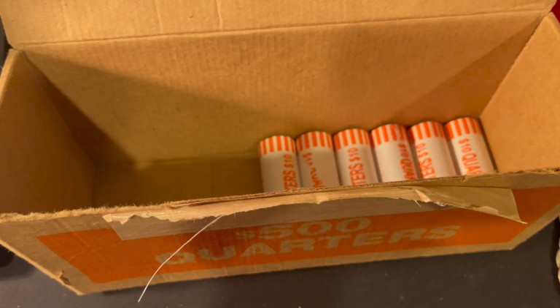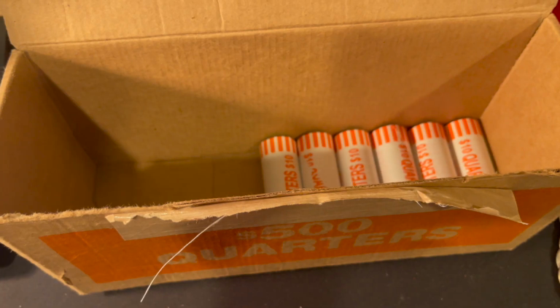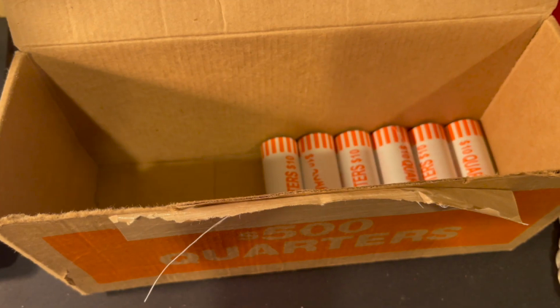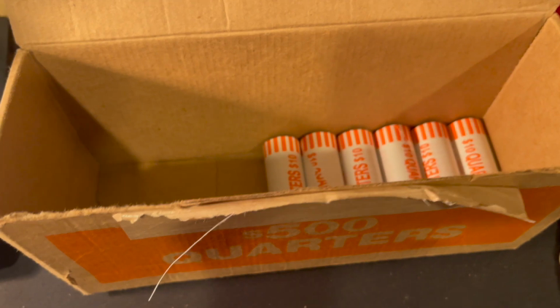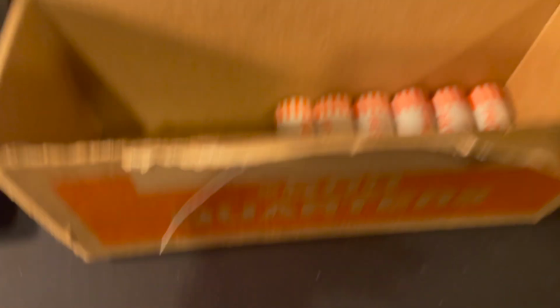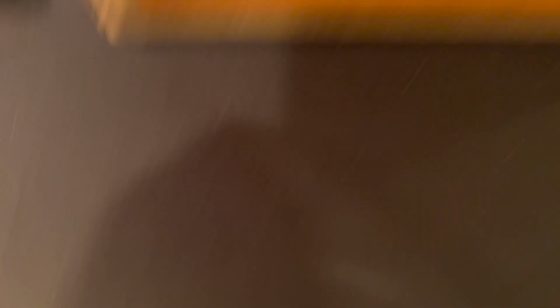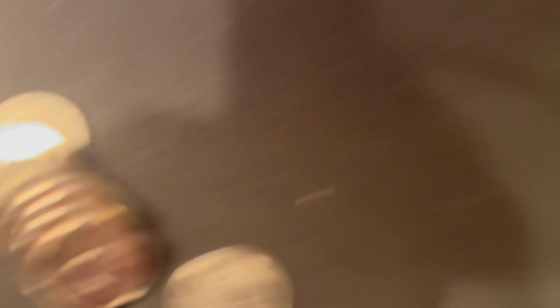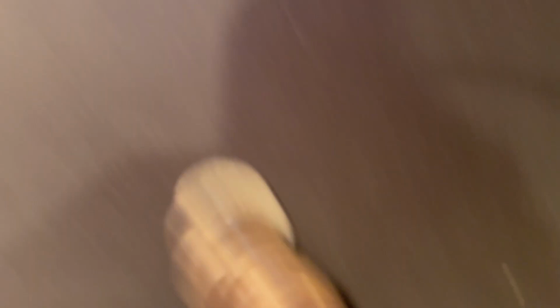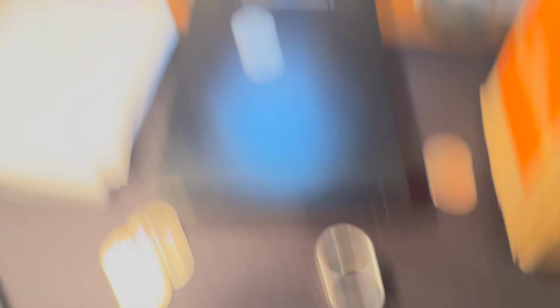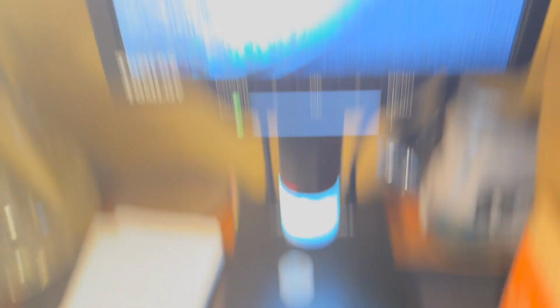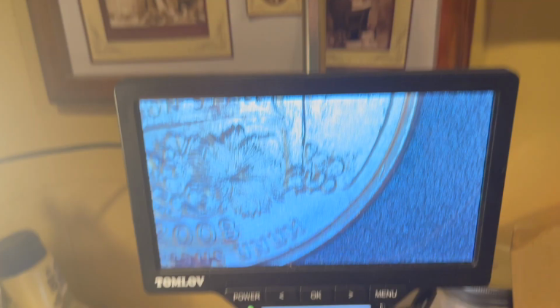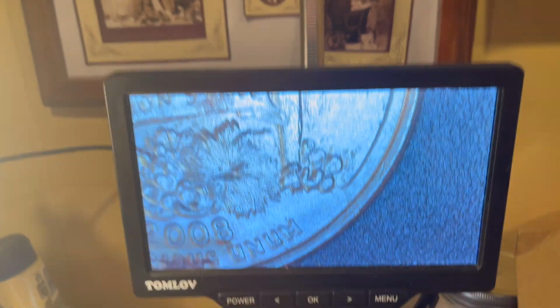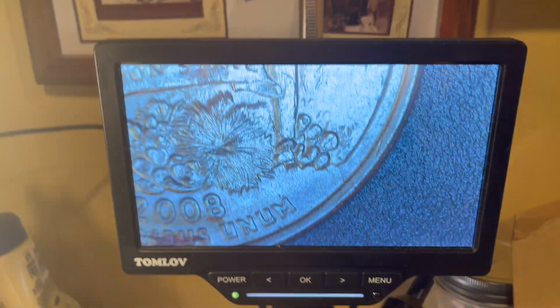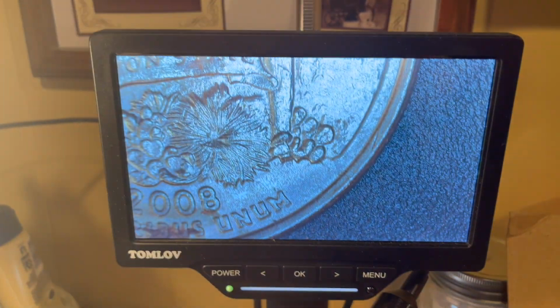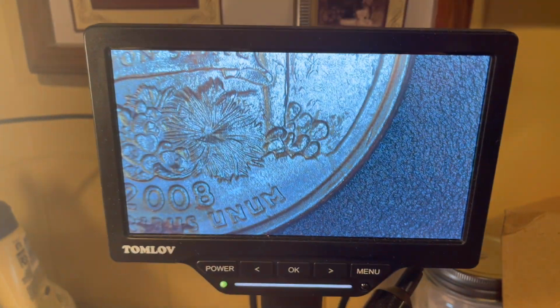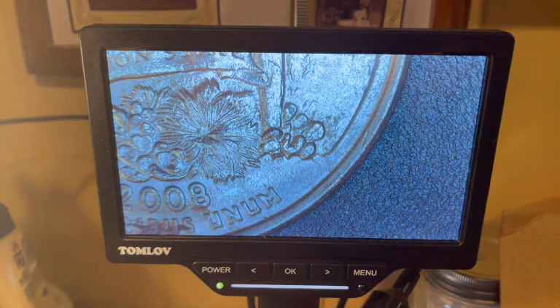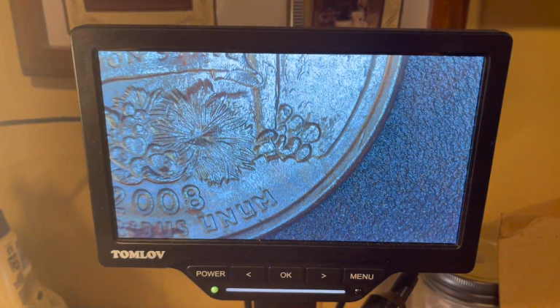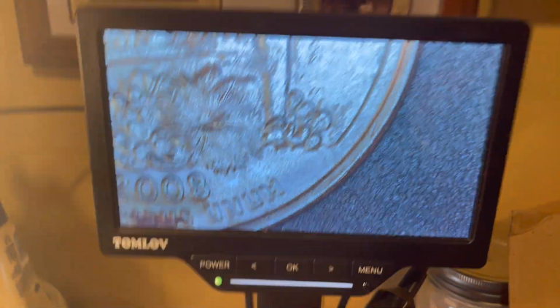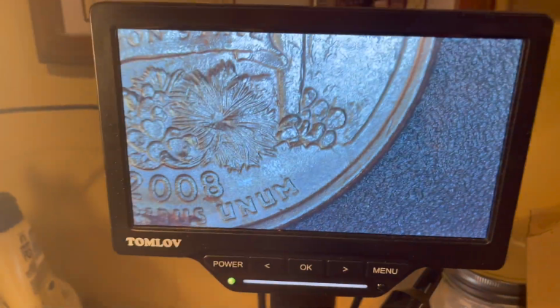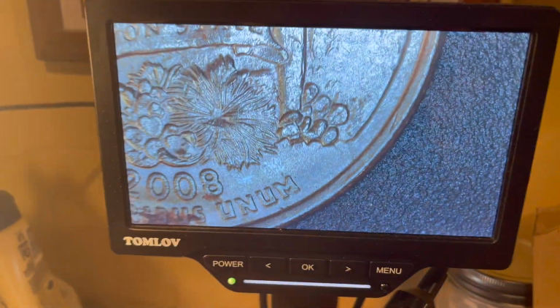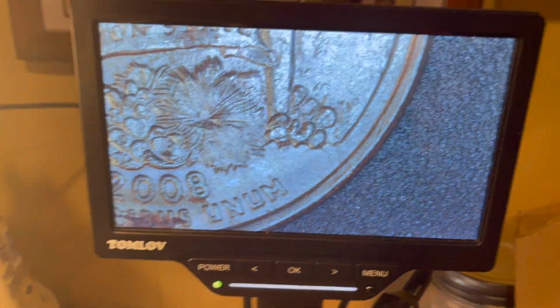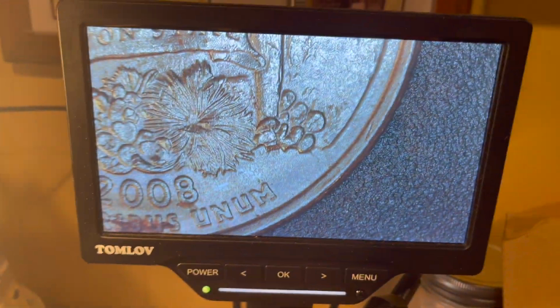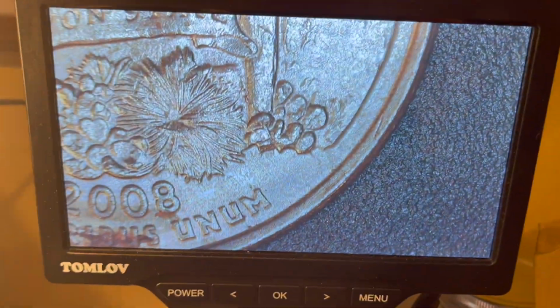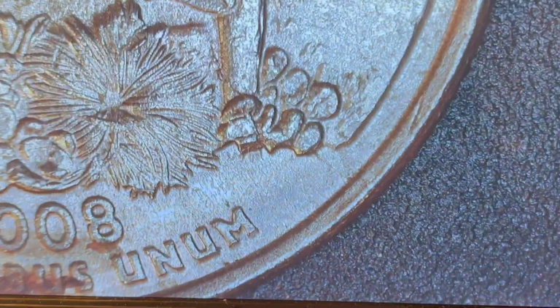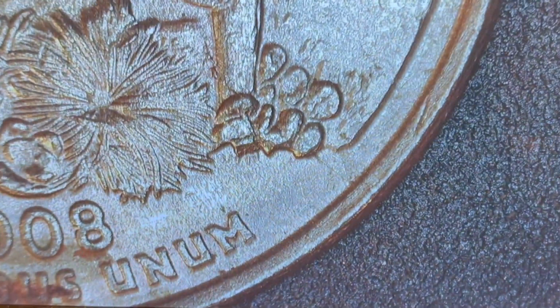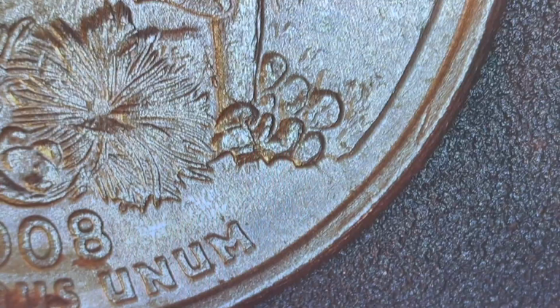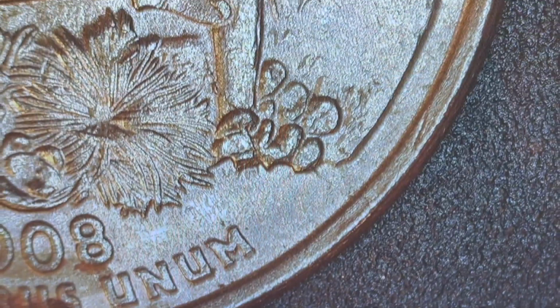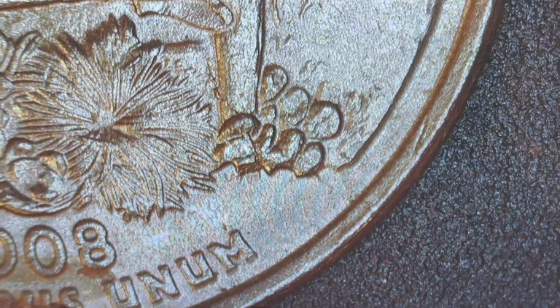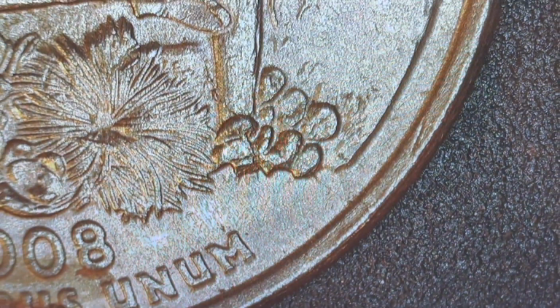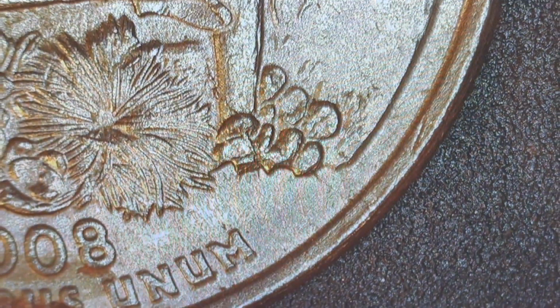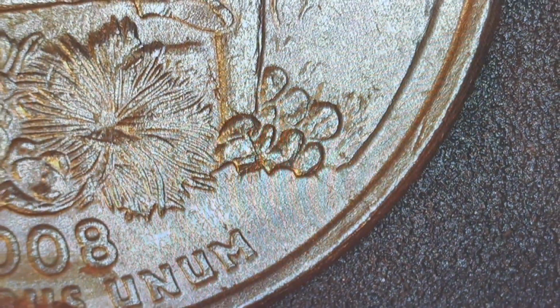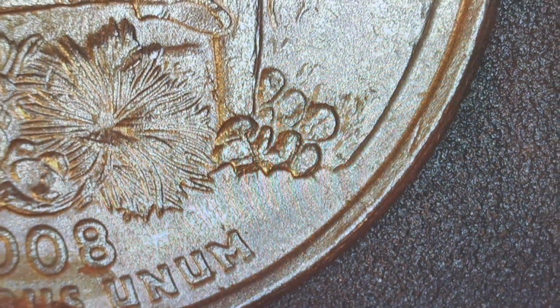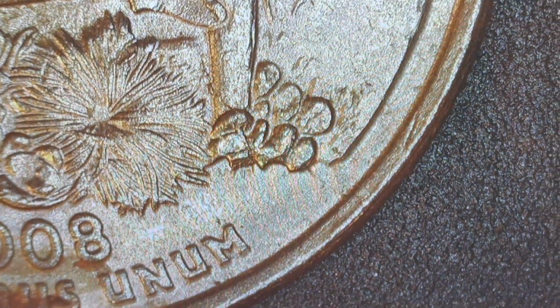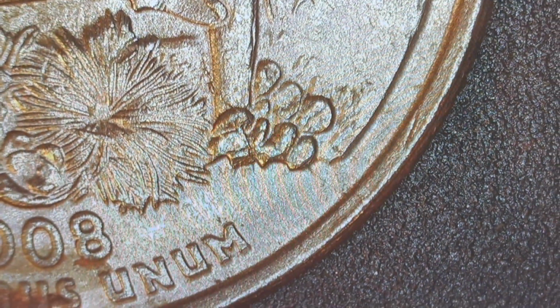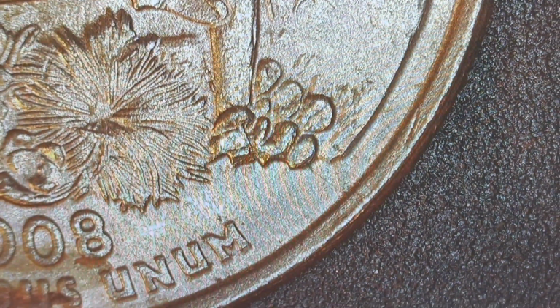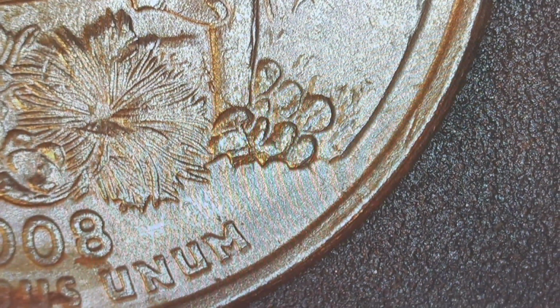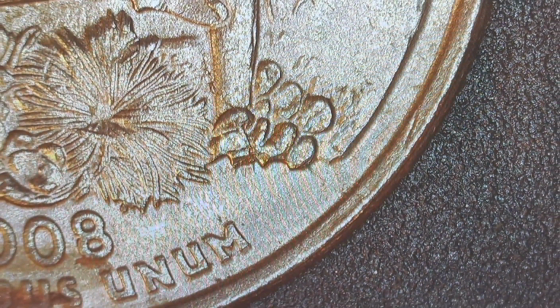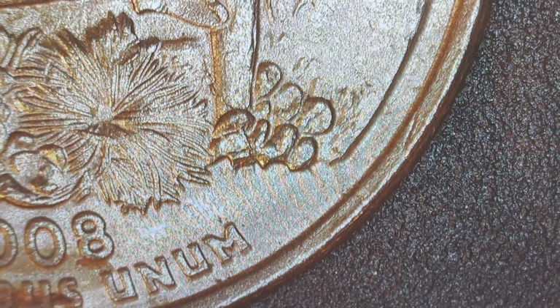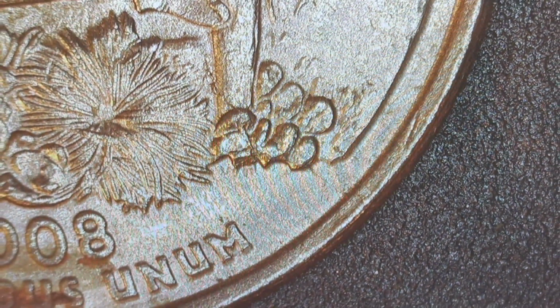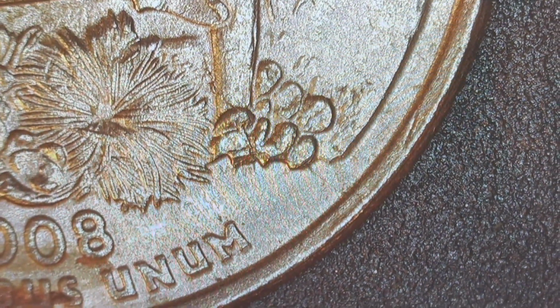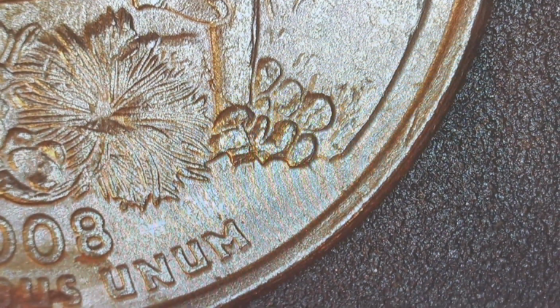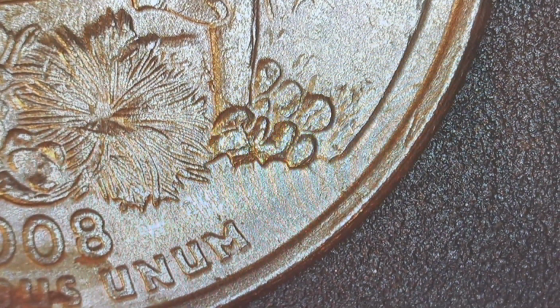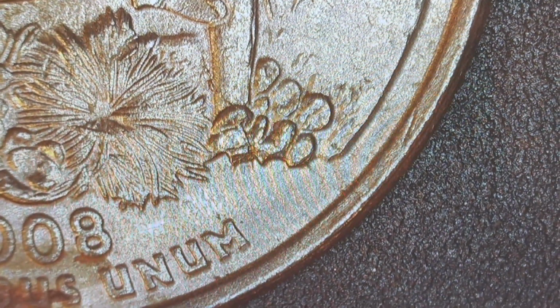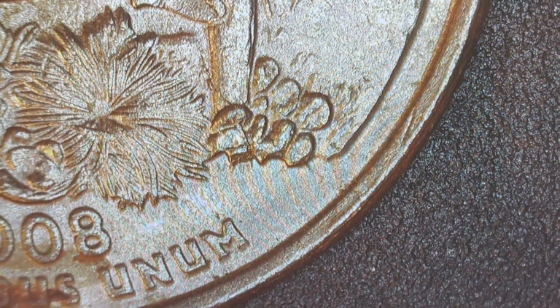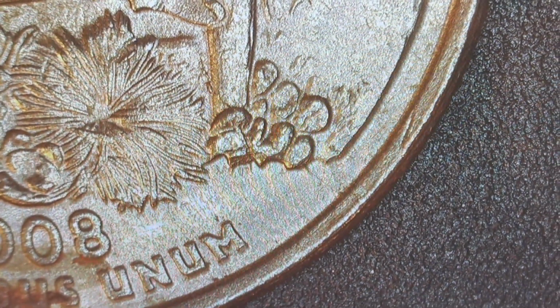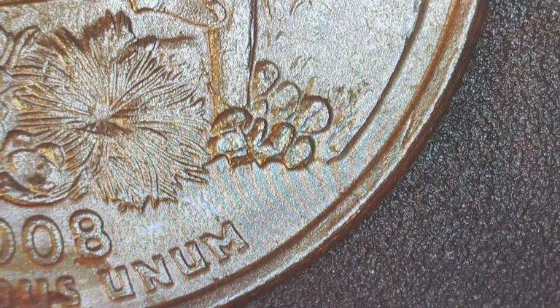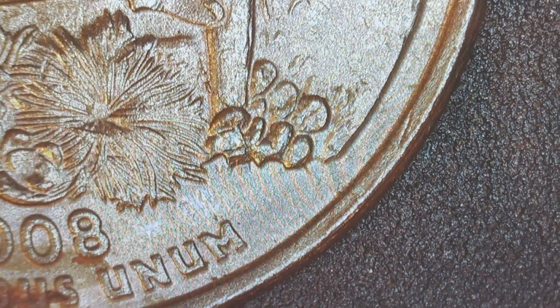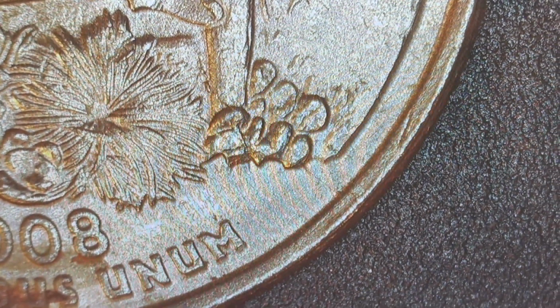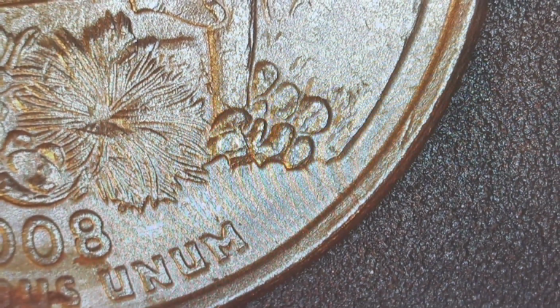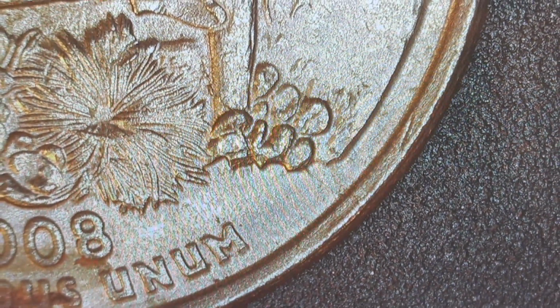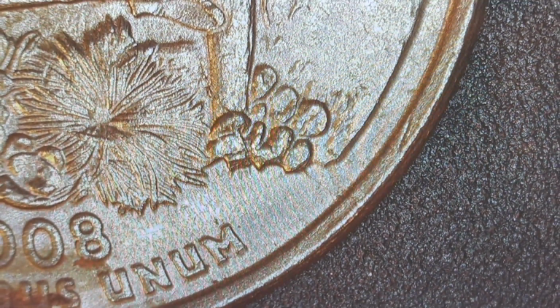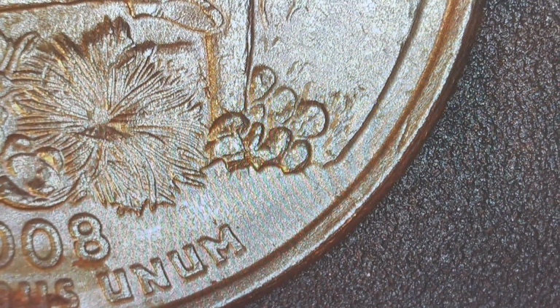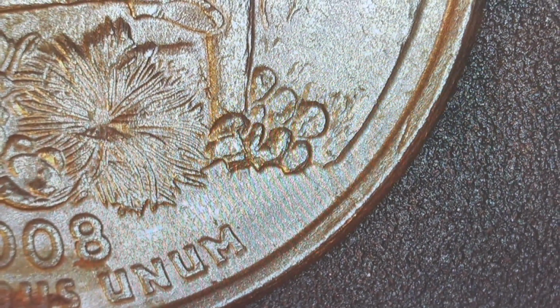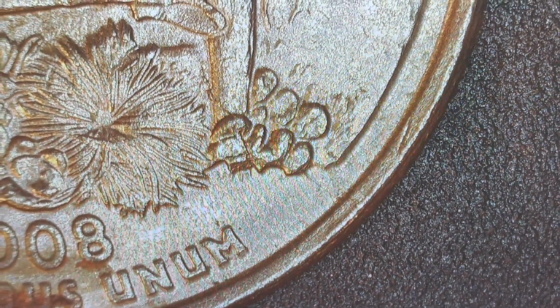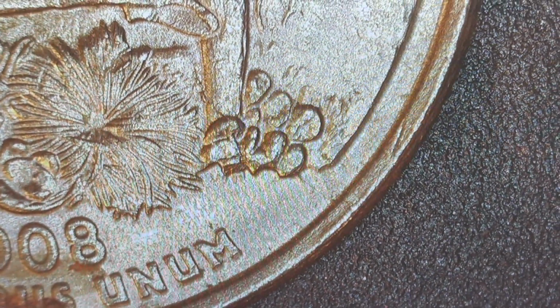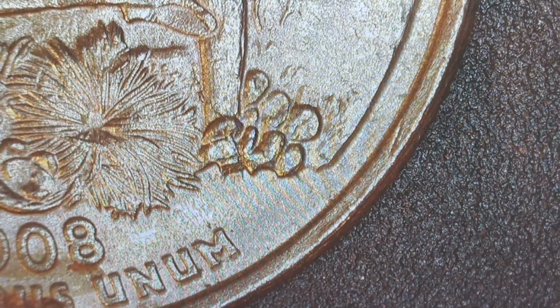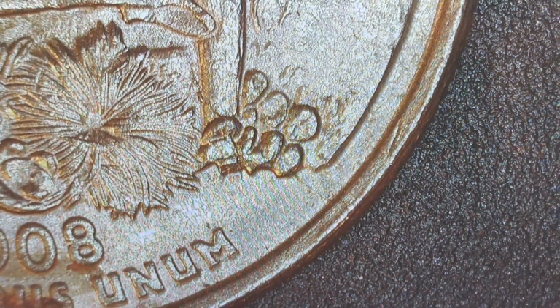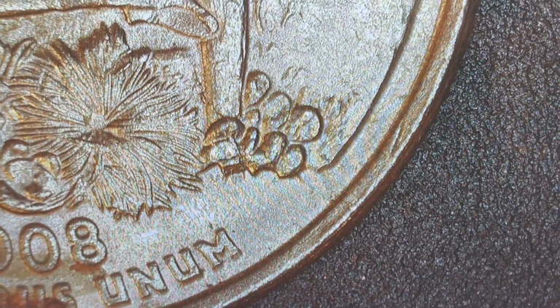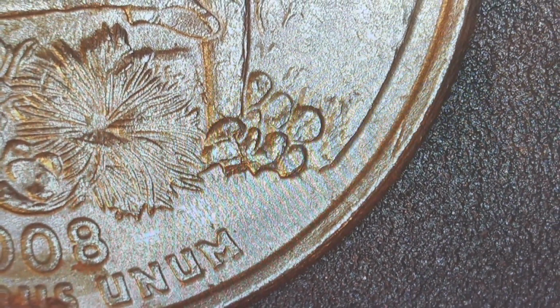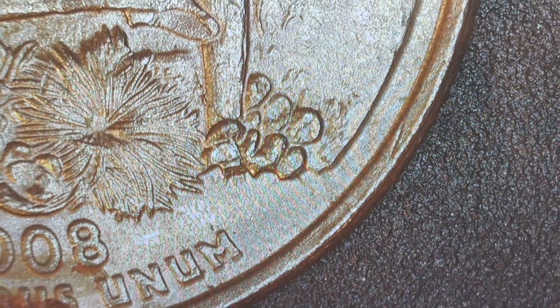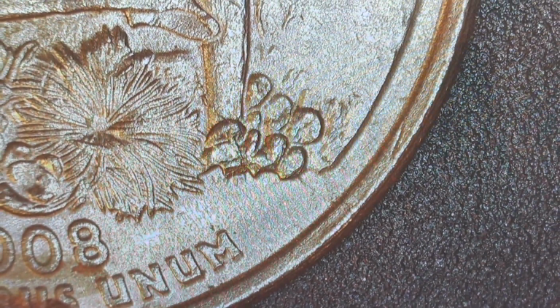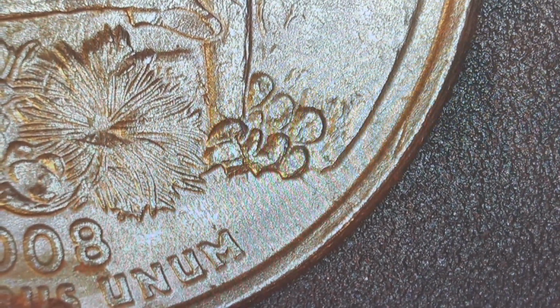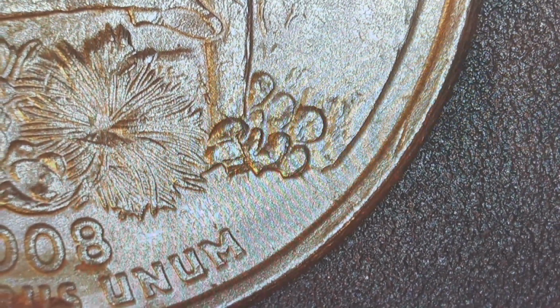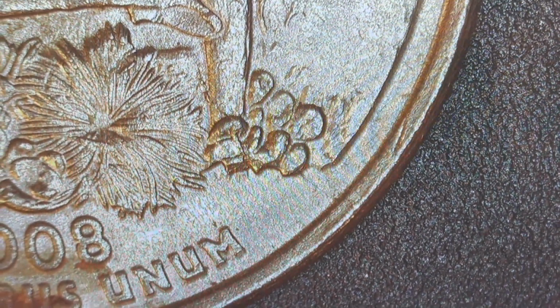Roll number 44, and we got ourselves our first extra leaf error on the 2008 Arizona State quarter.